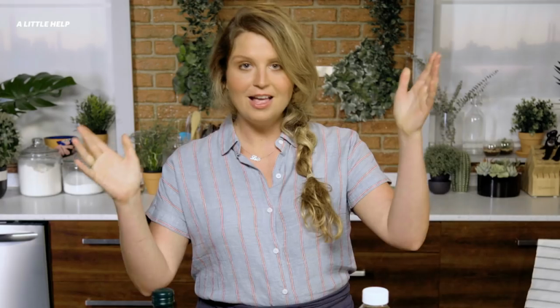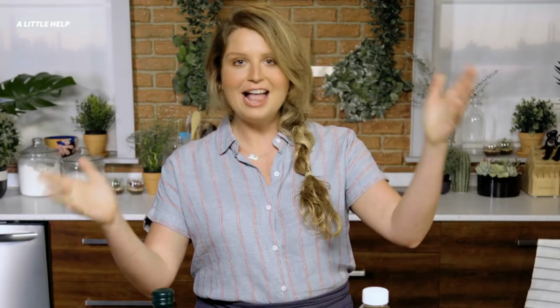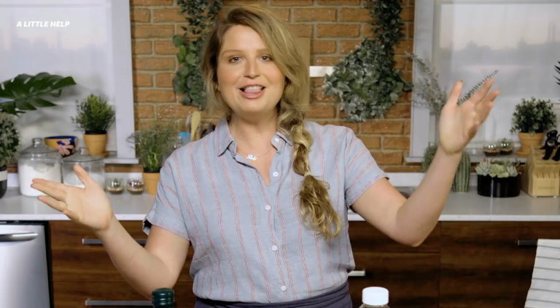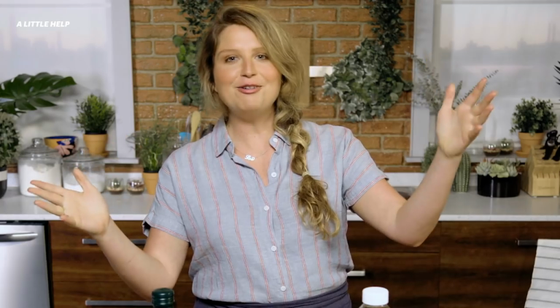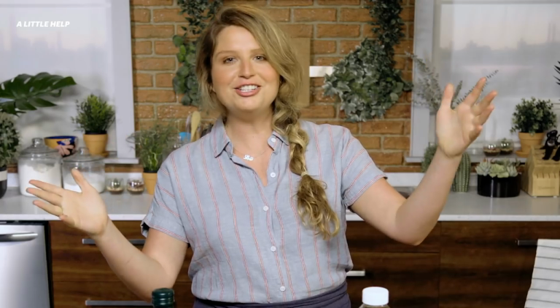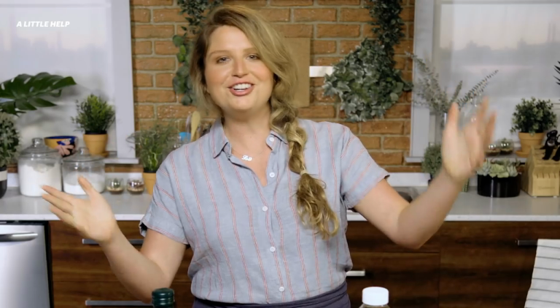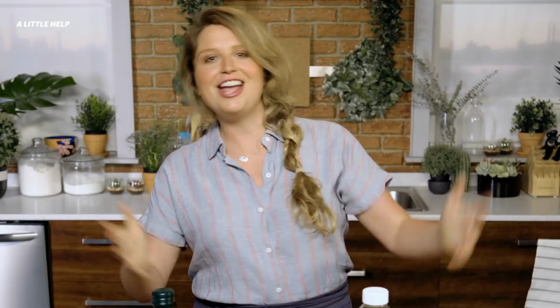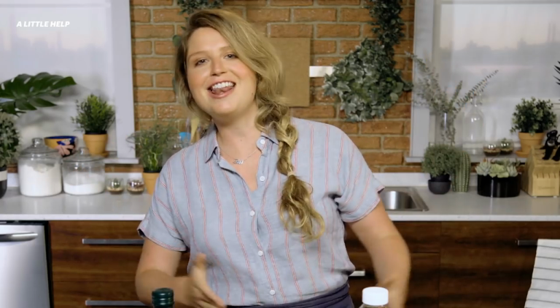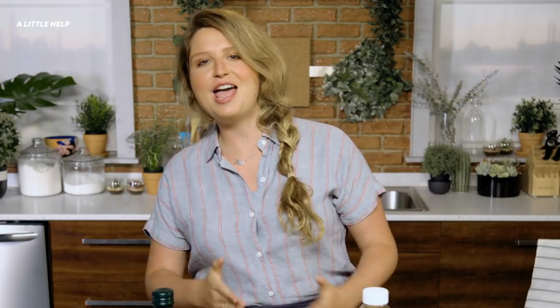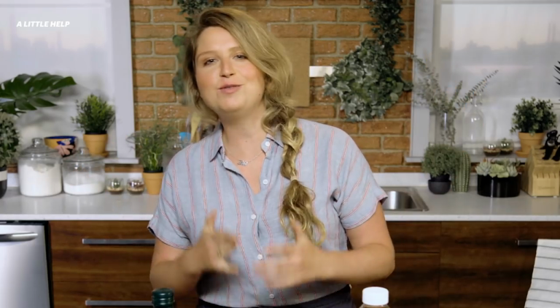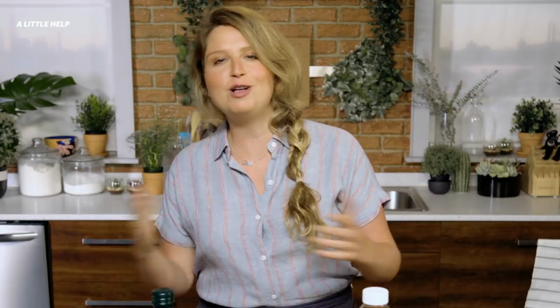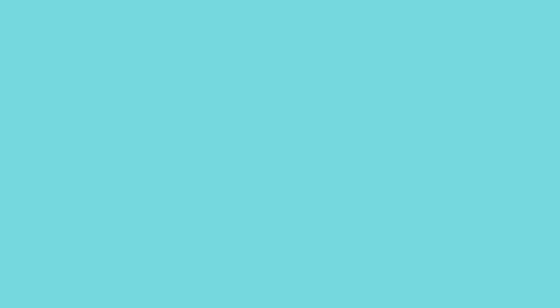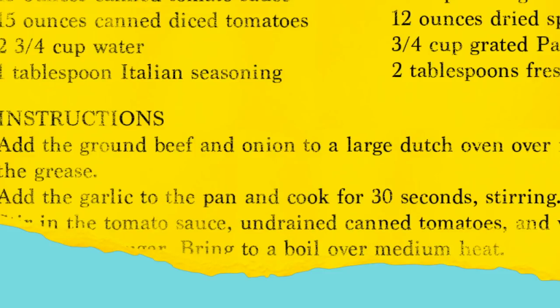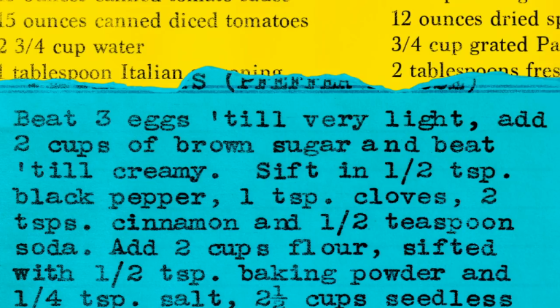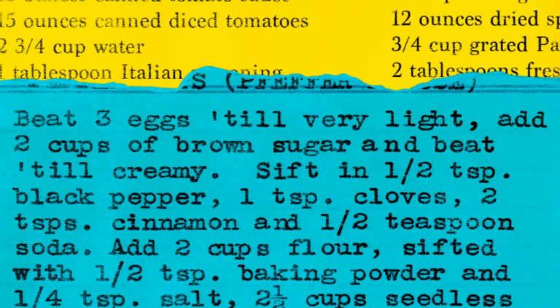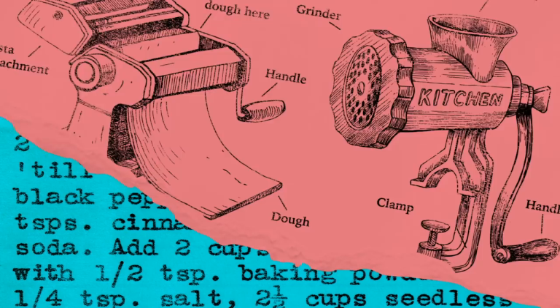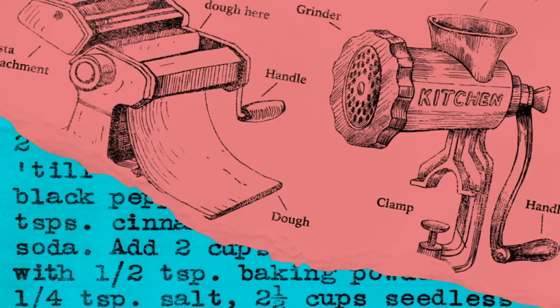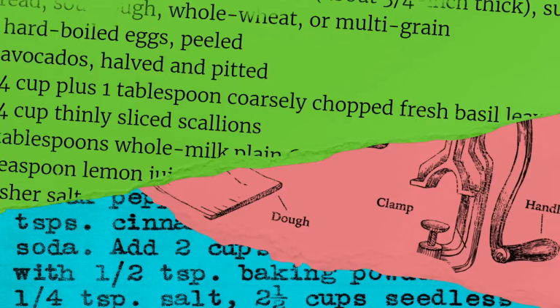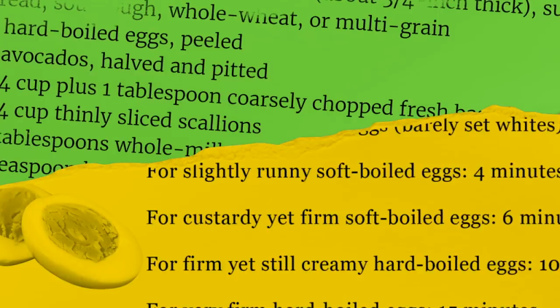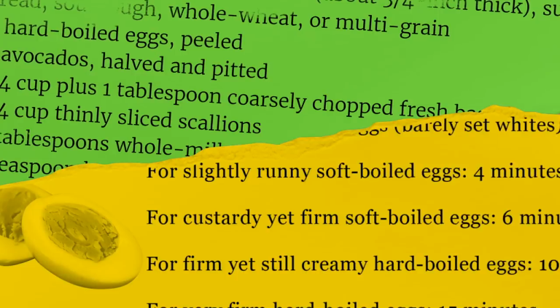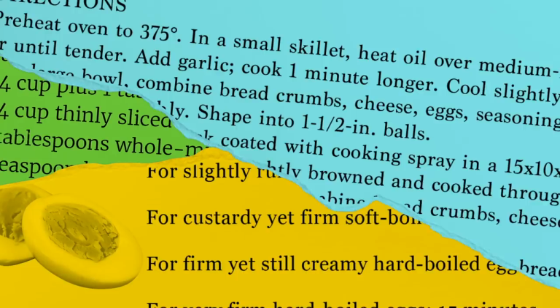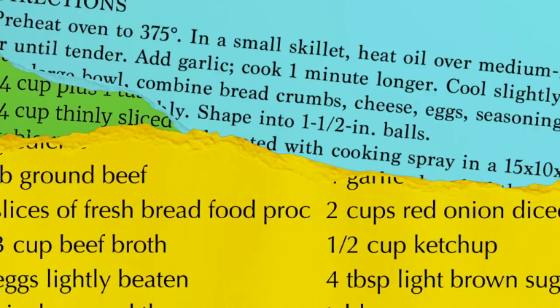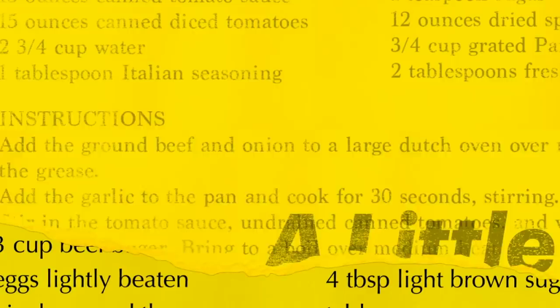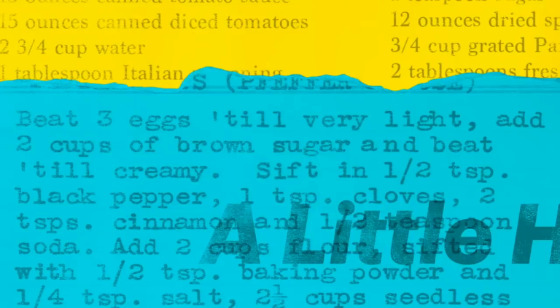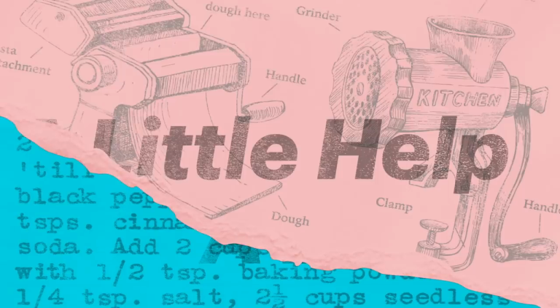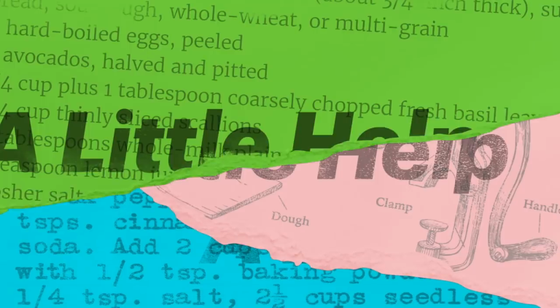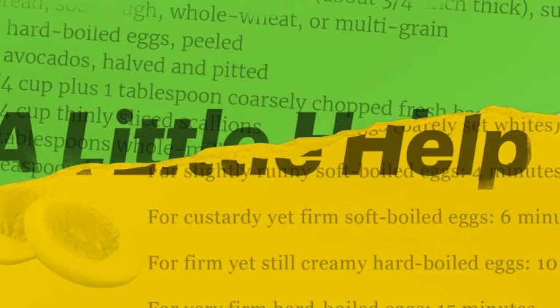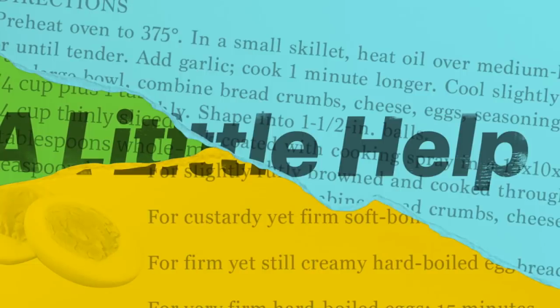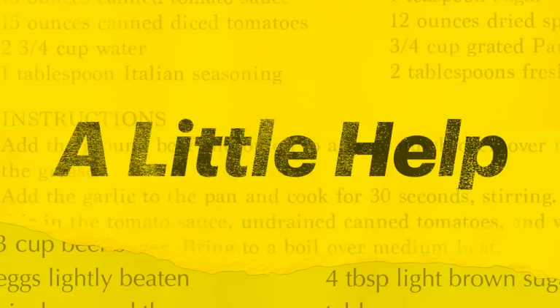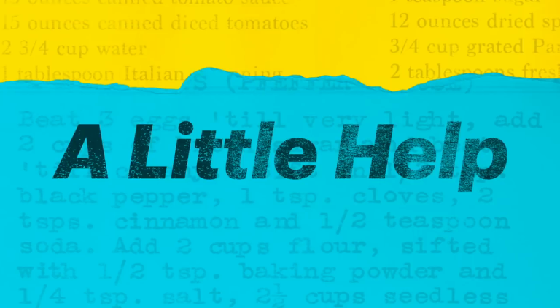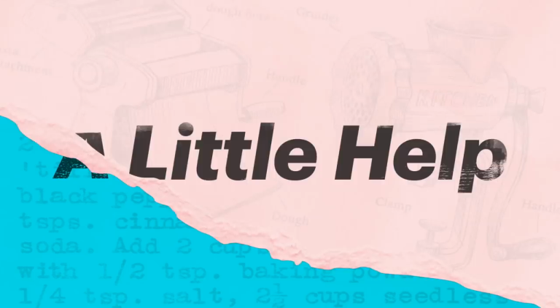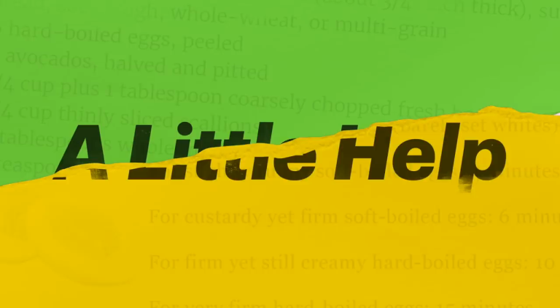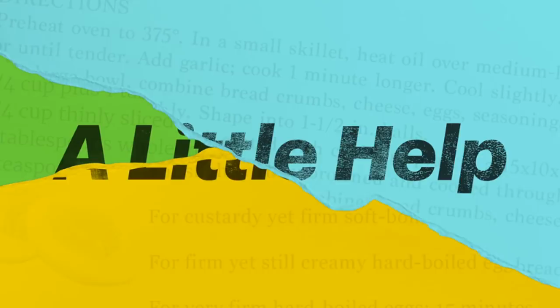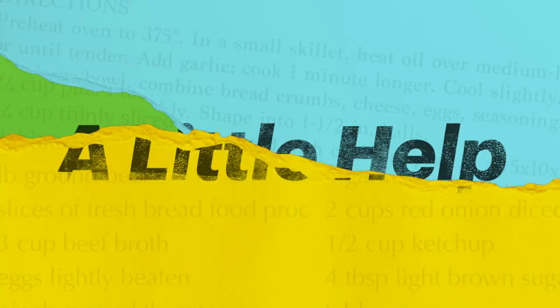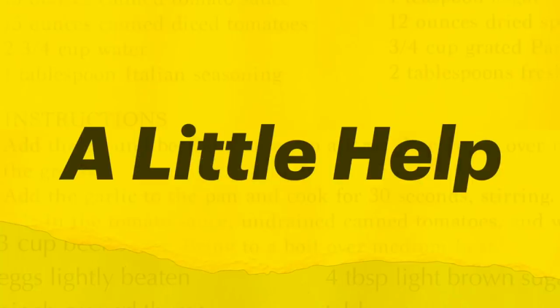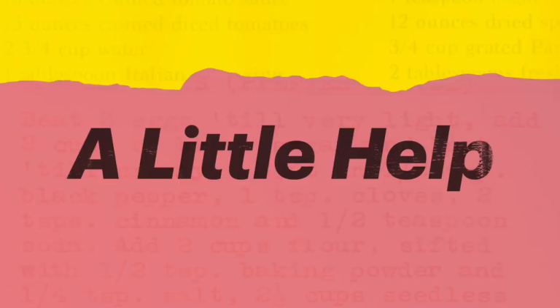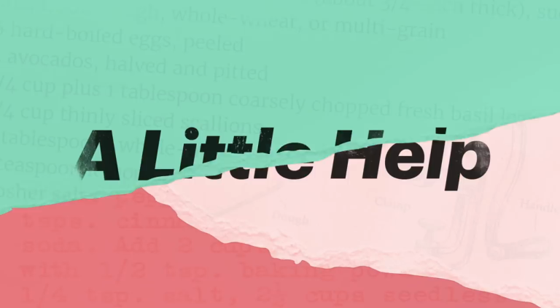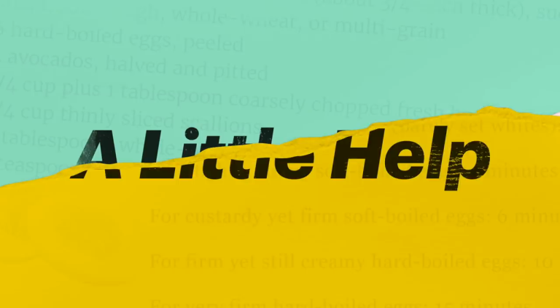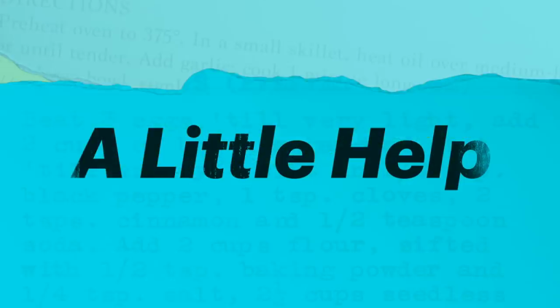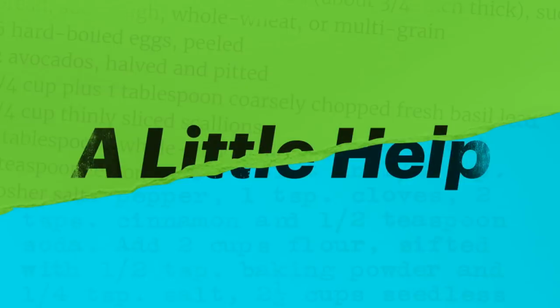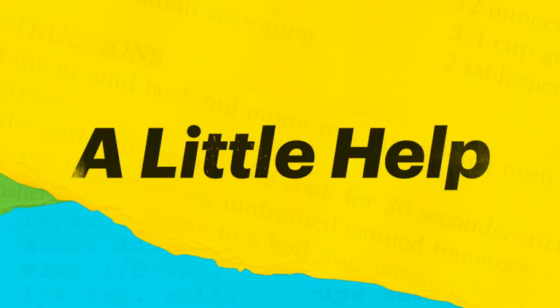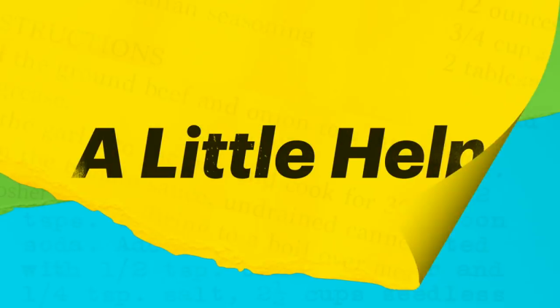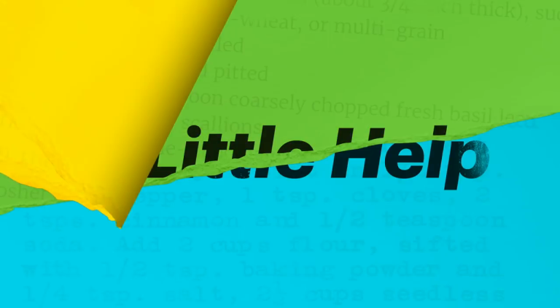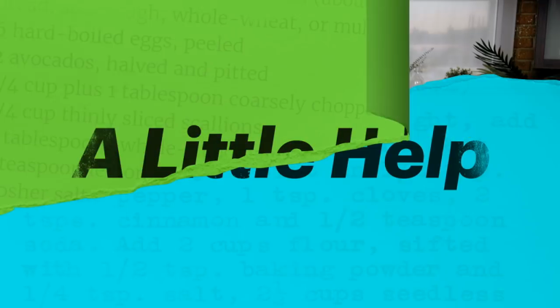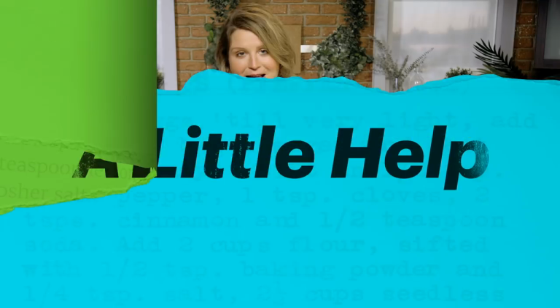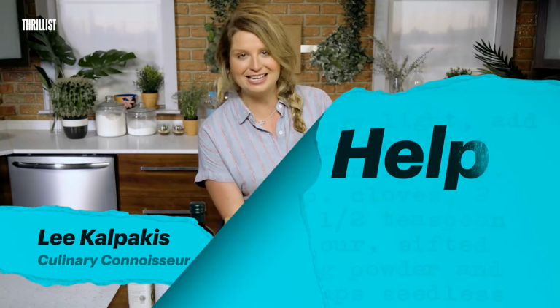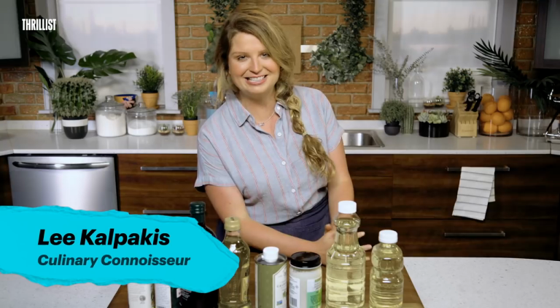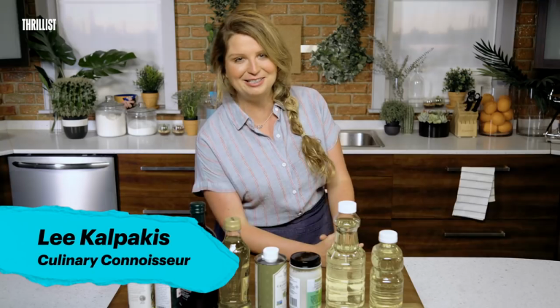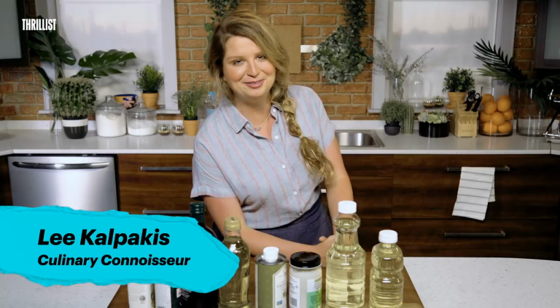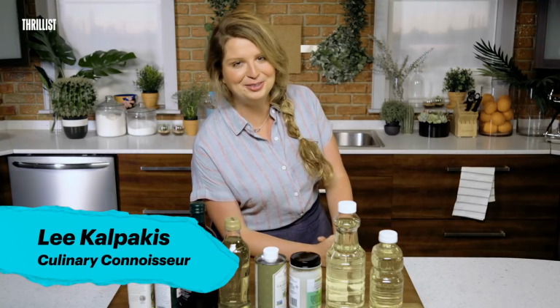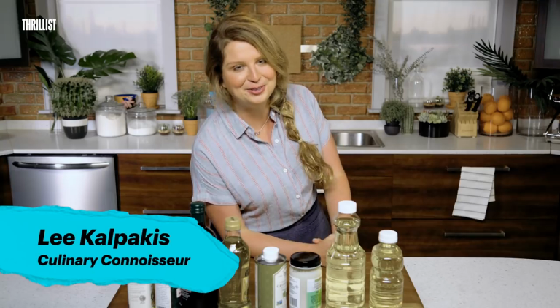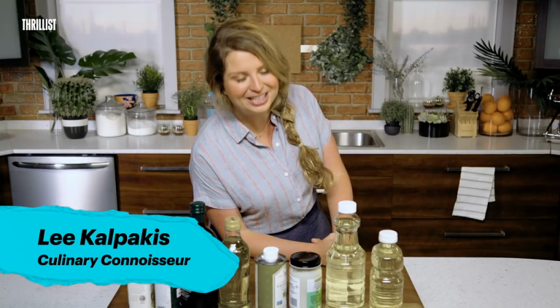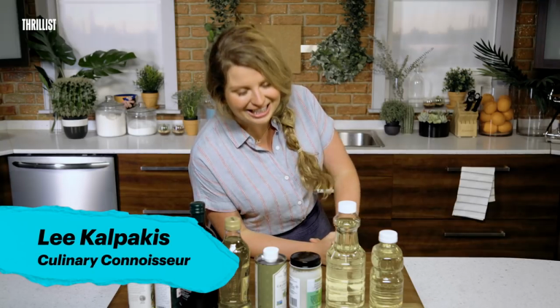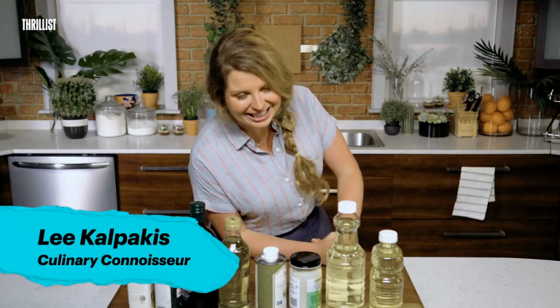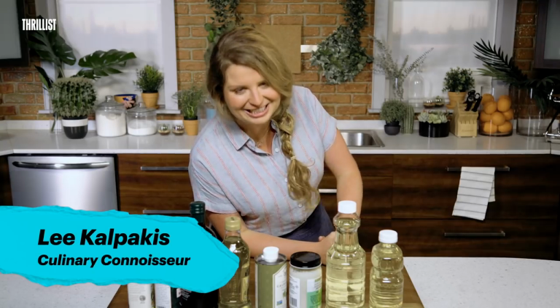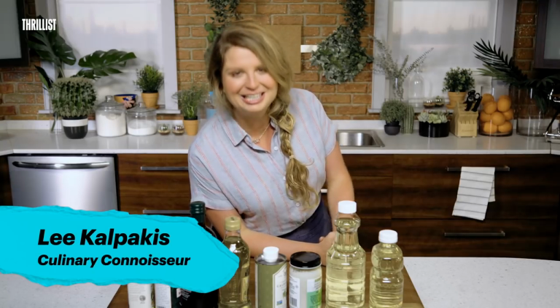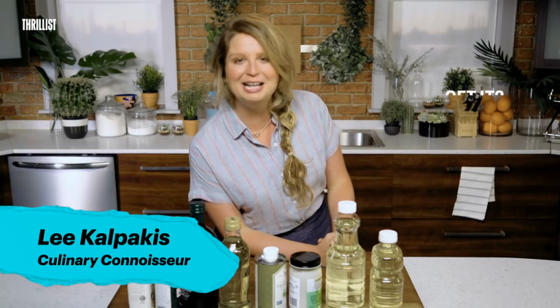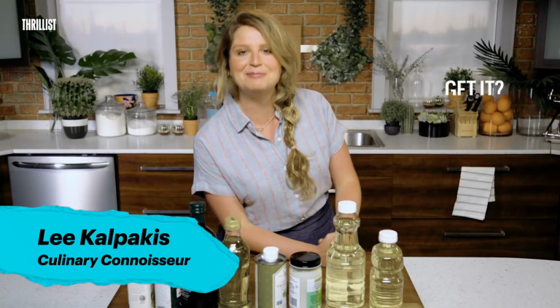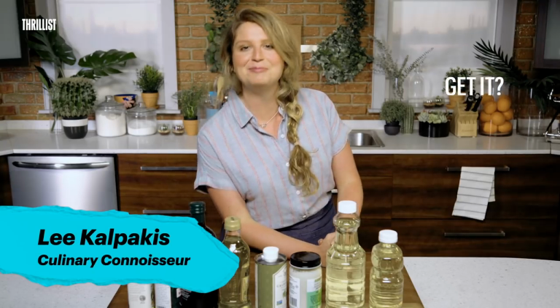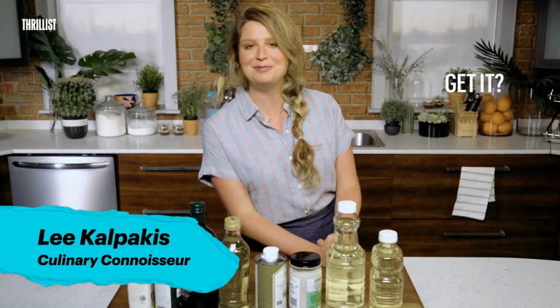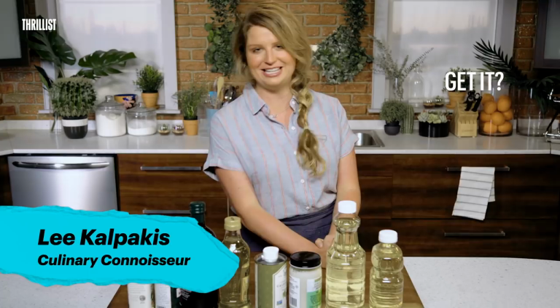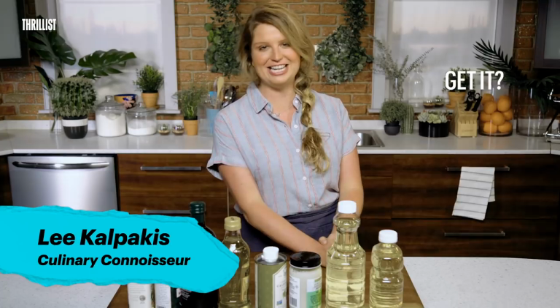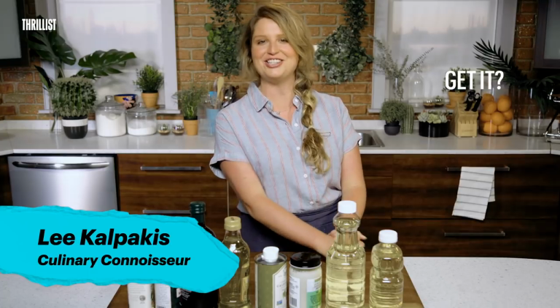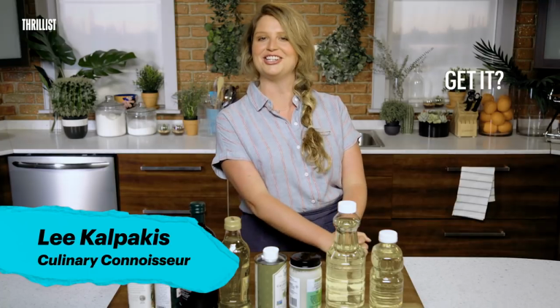Hello, Internet, and welcome to another episode of A Little Help, where I, Lee Kalpakis, give you a little help in the kitchen.